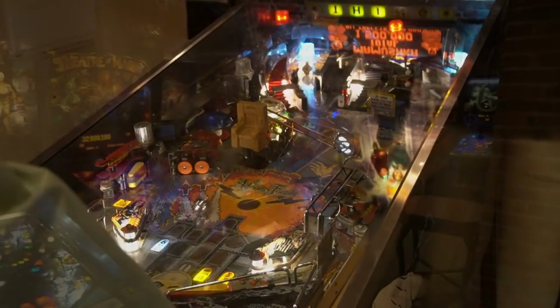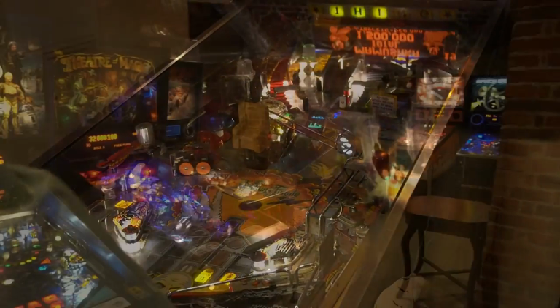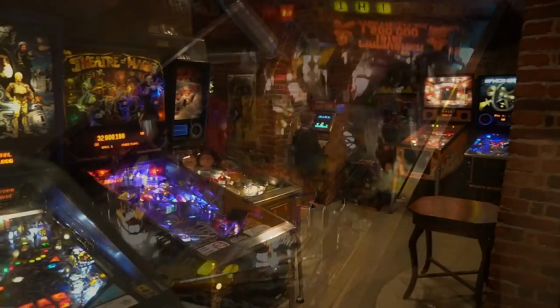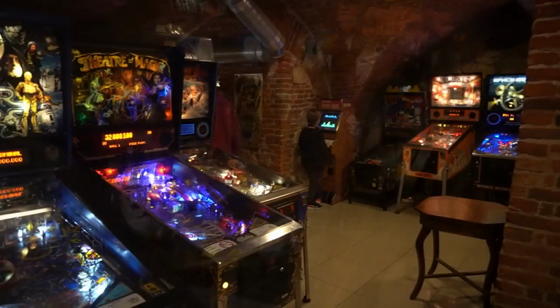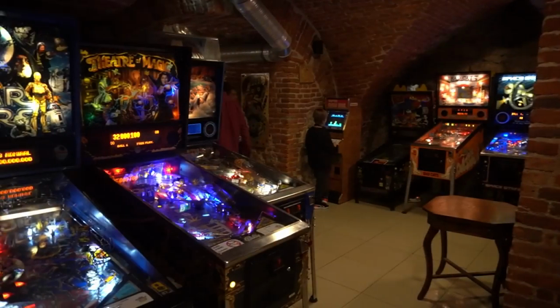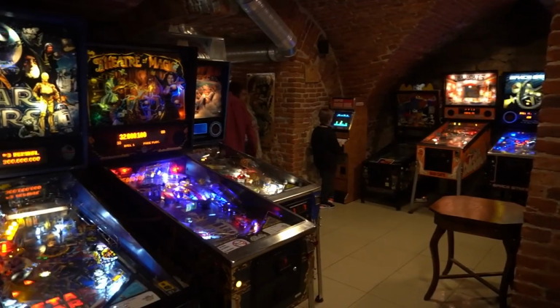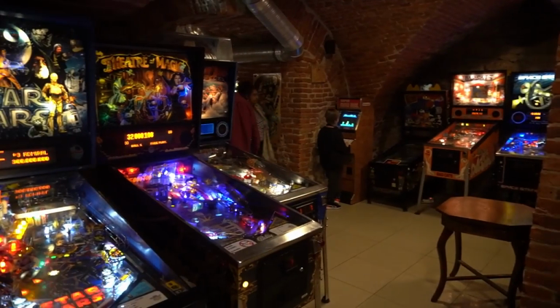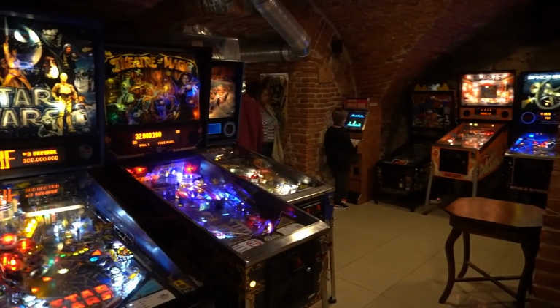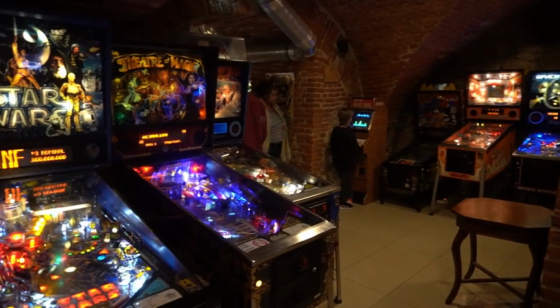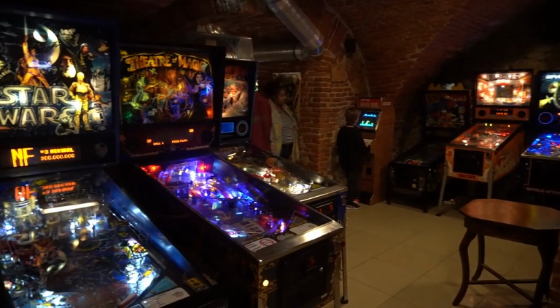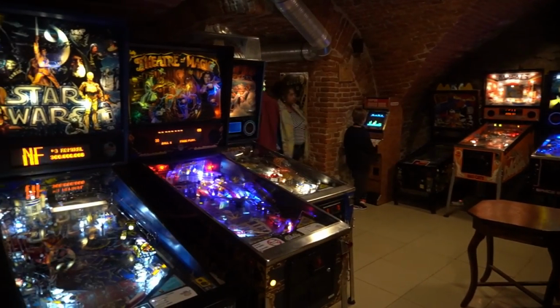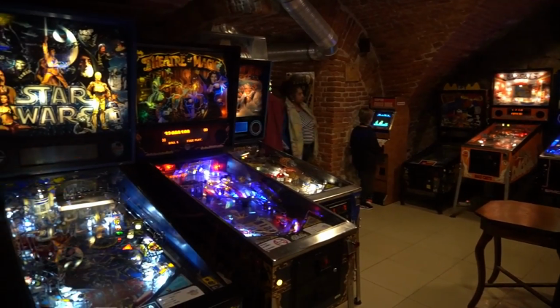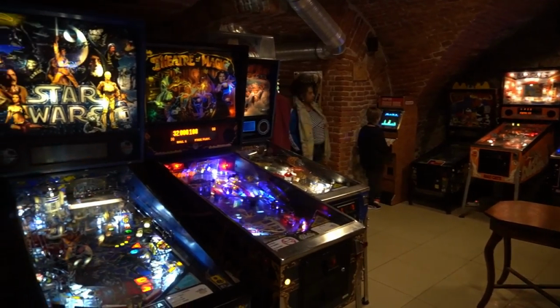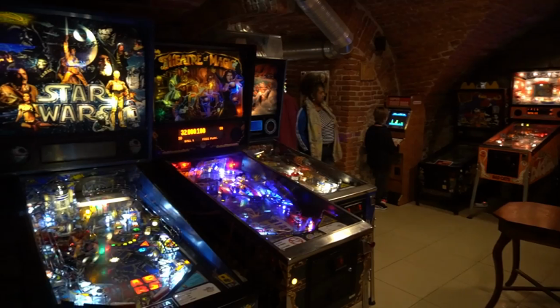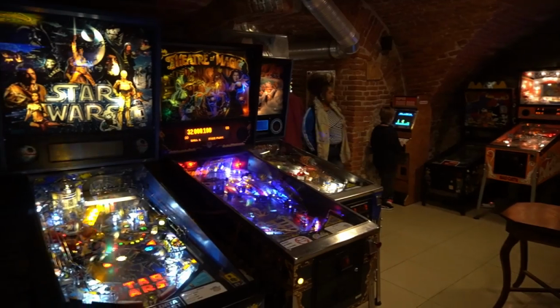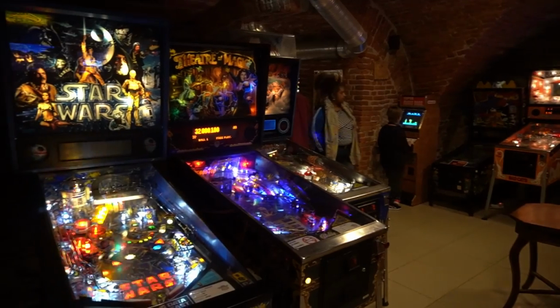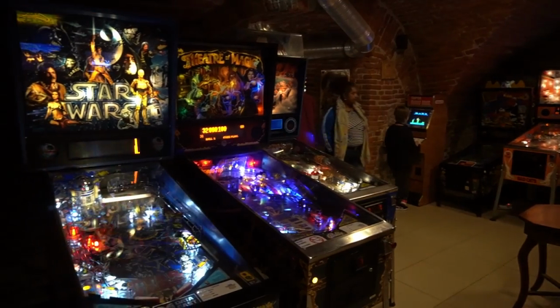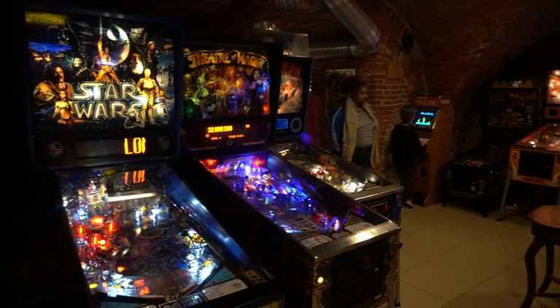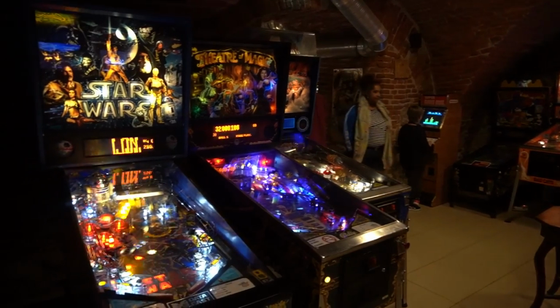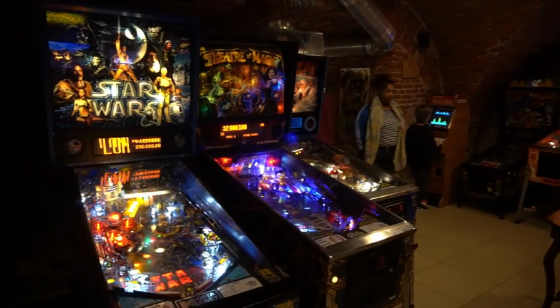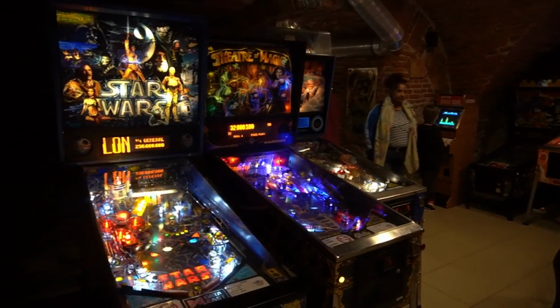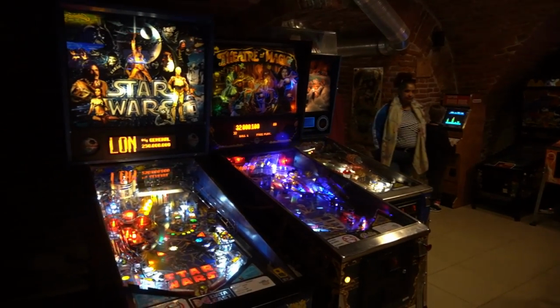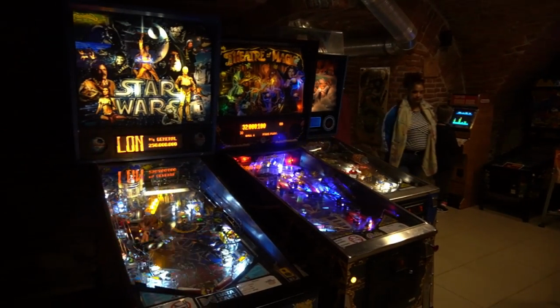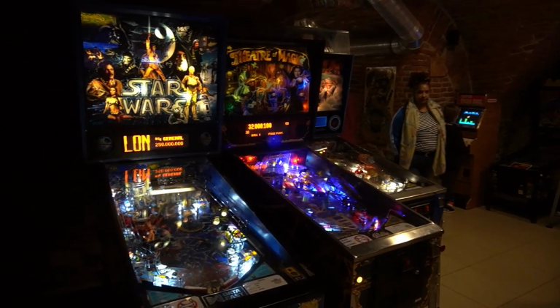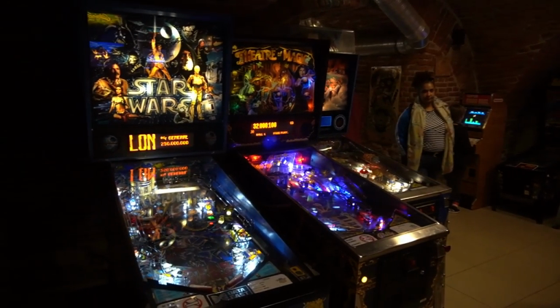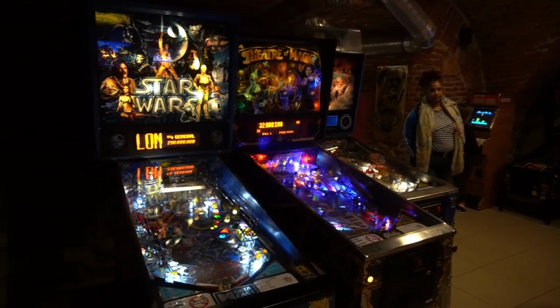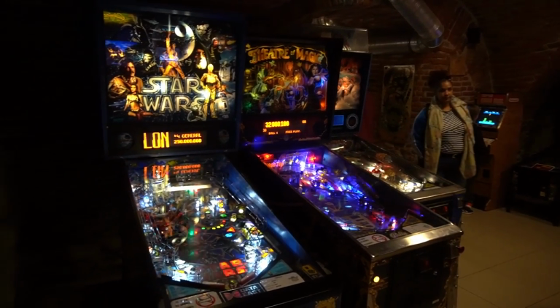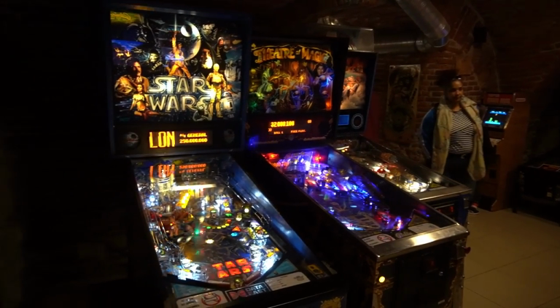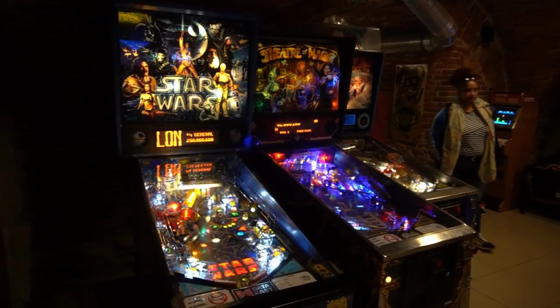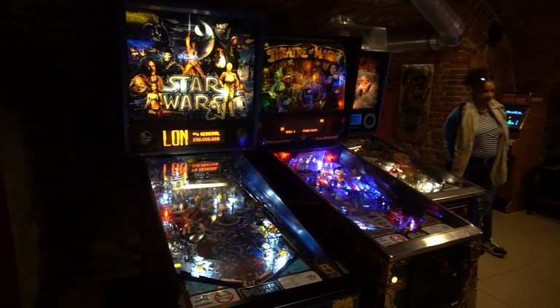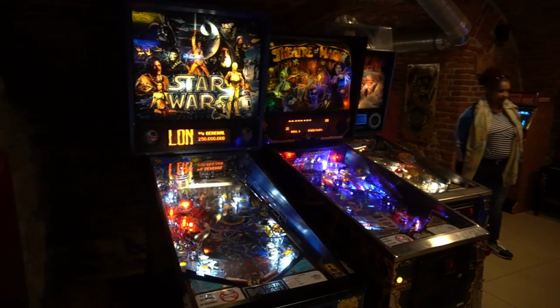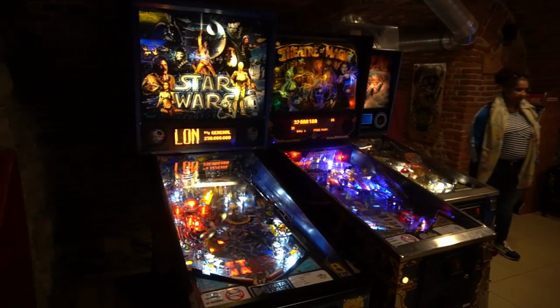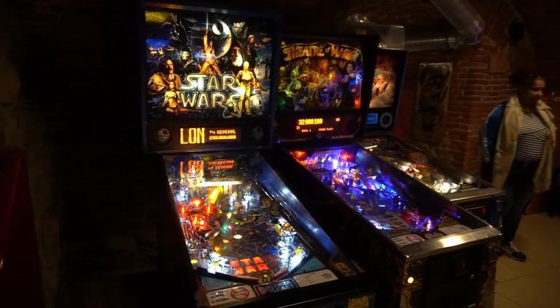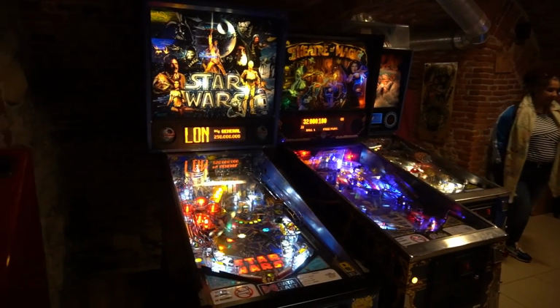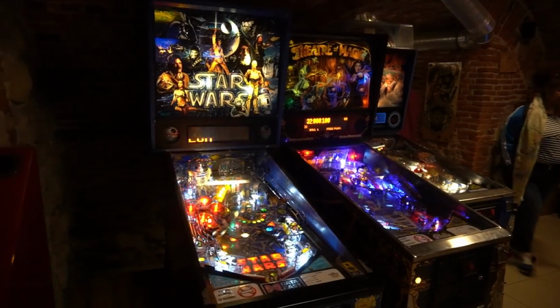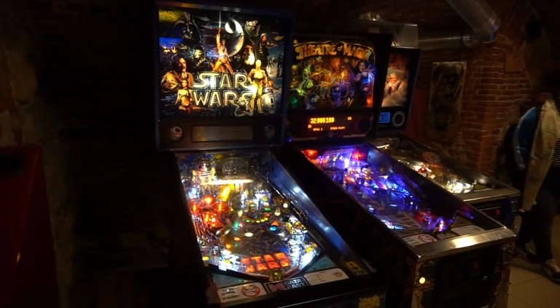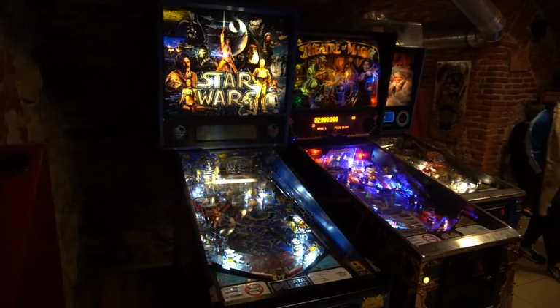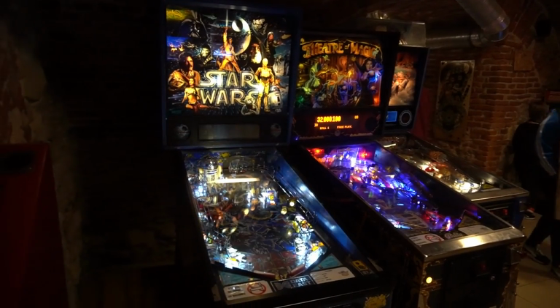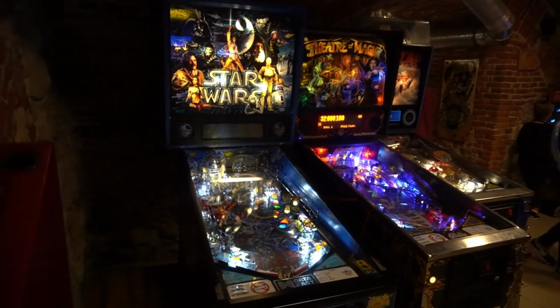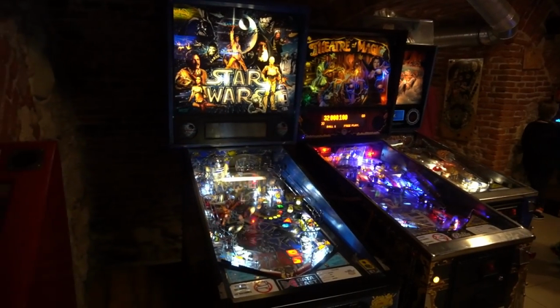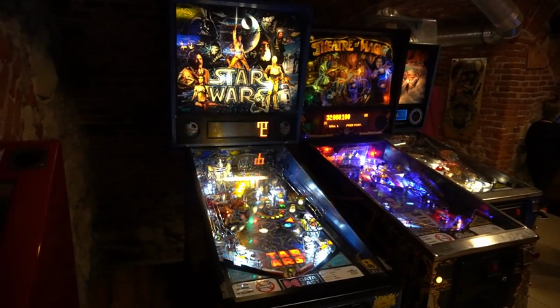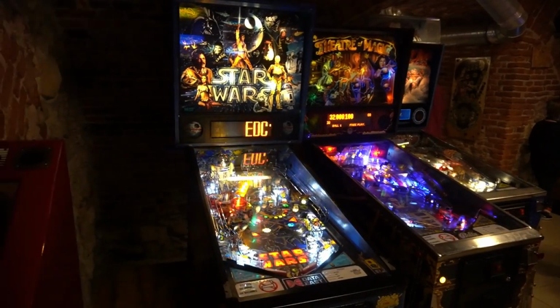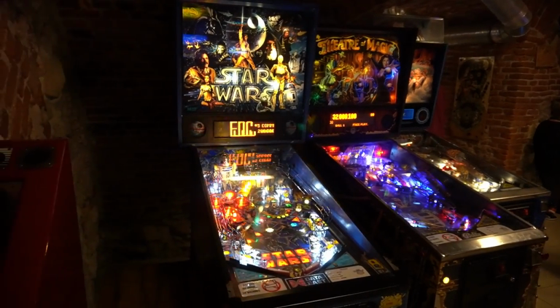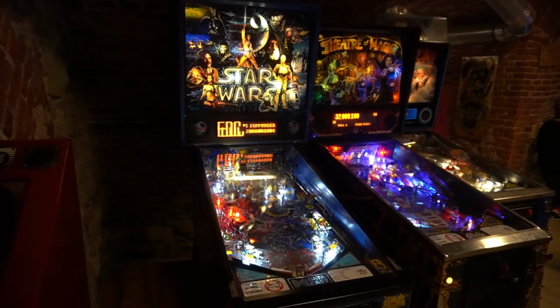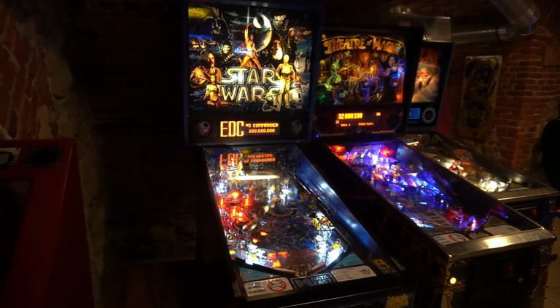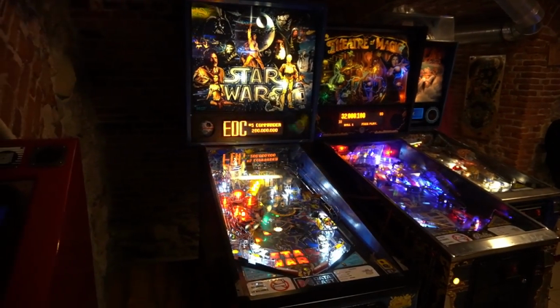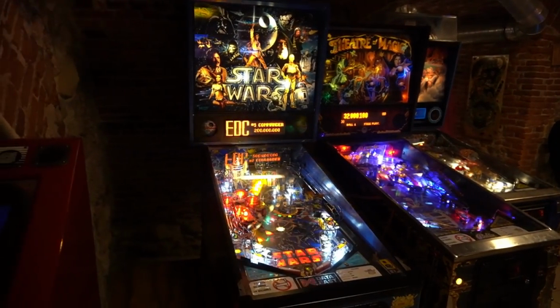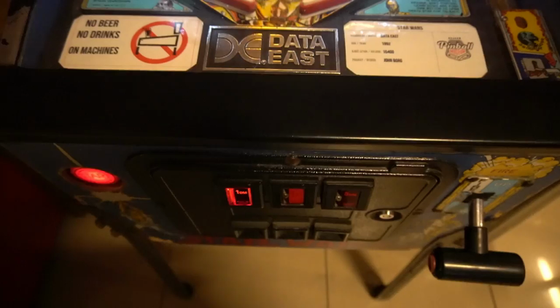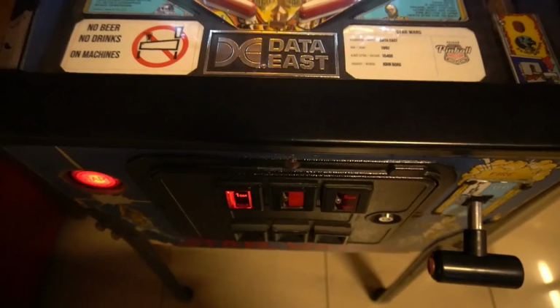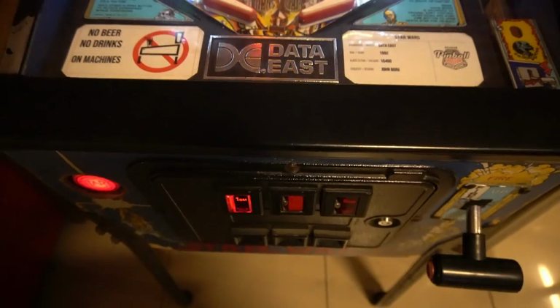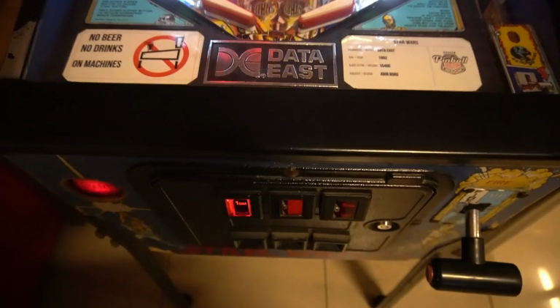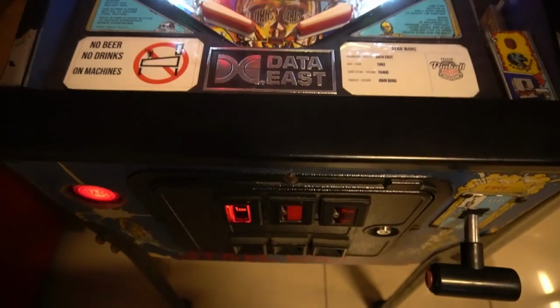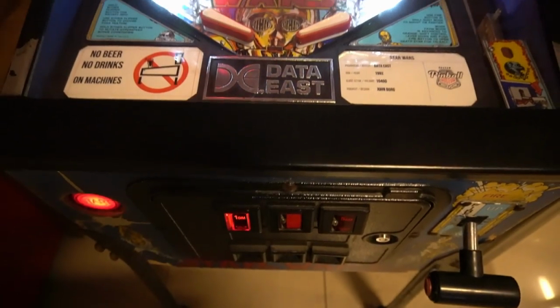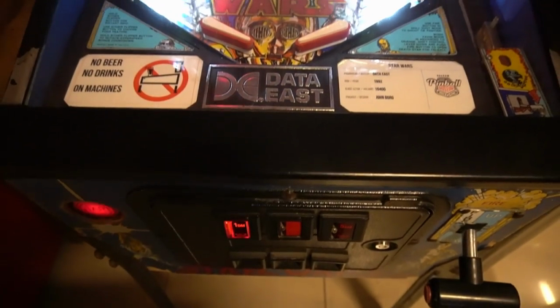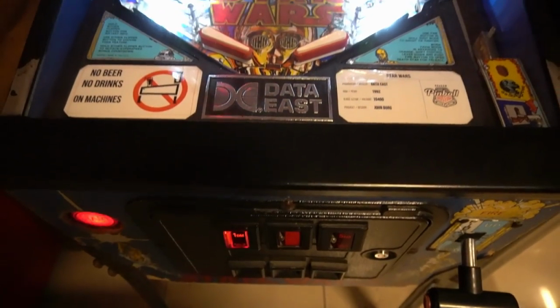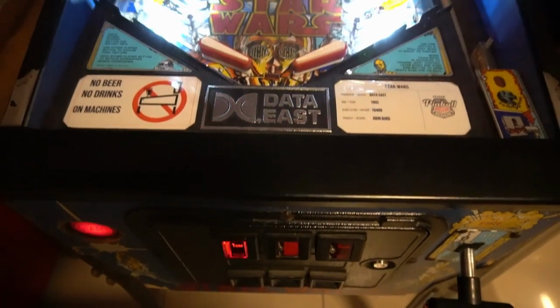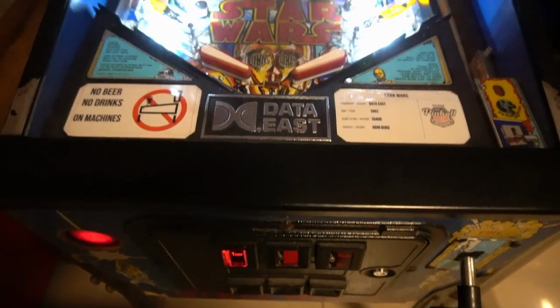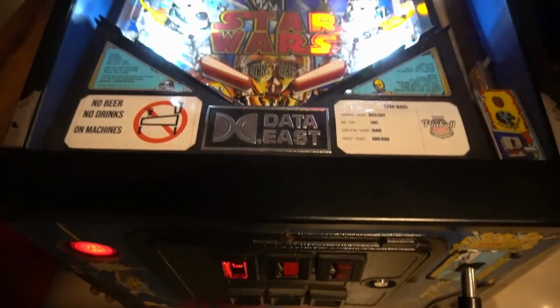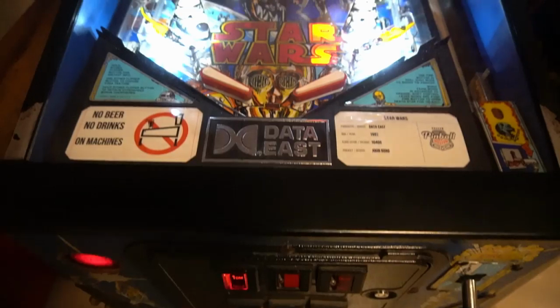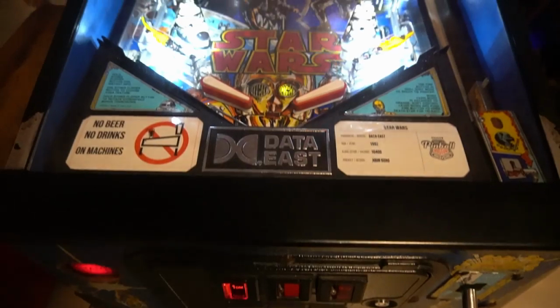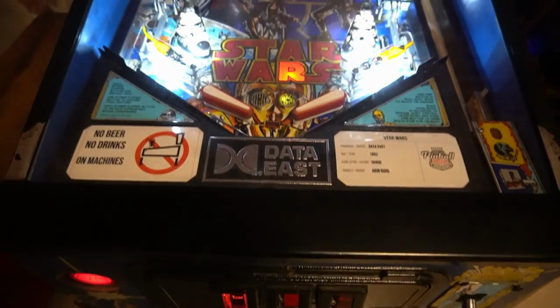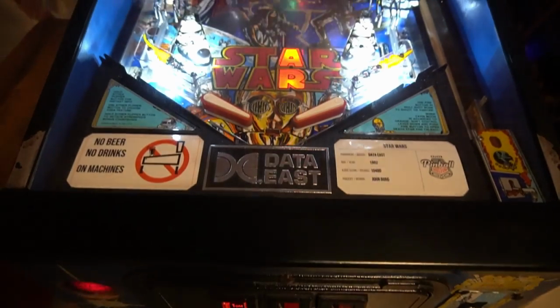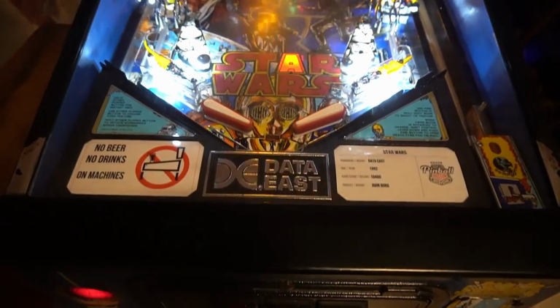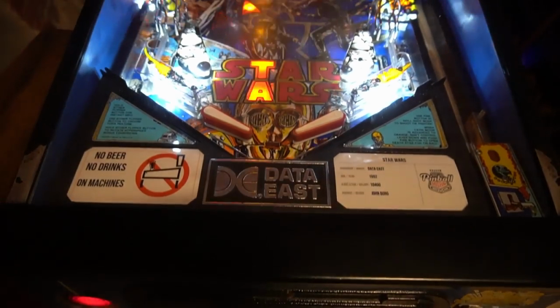More pinball machines here, including Star Wars, which was manufactured by Data East in 1992.